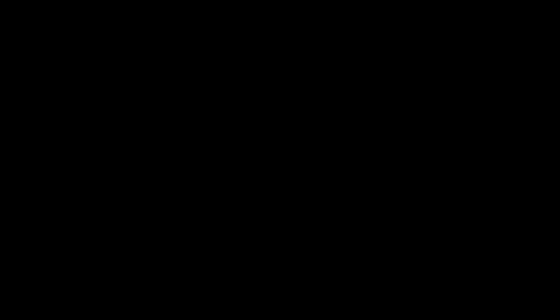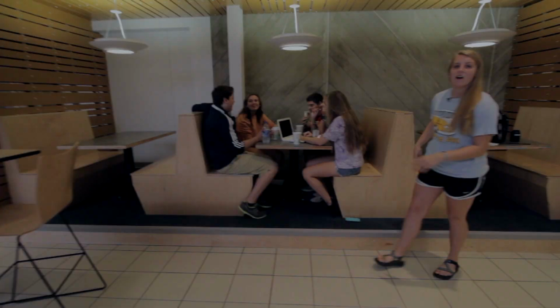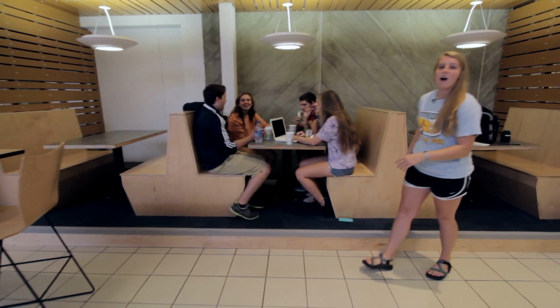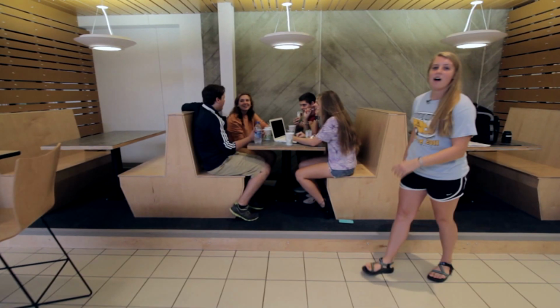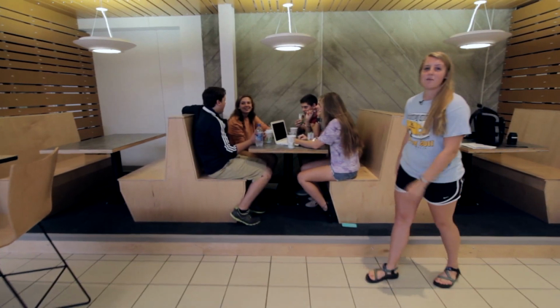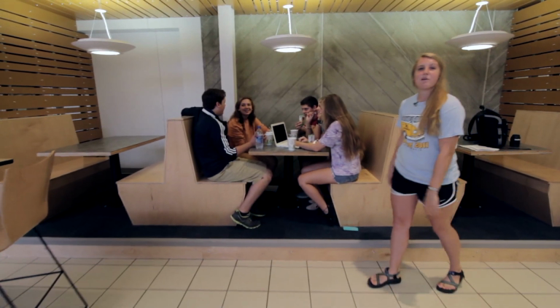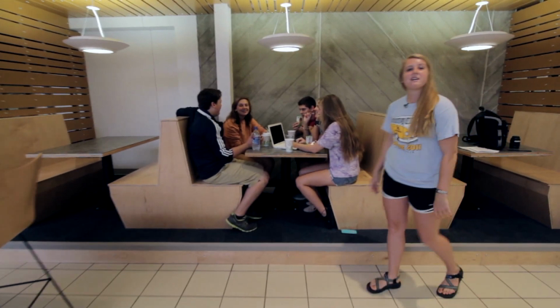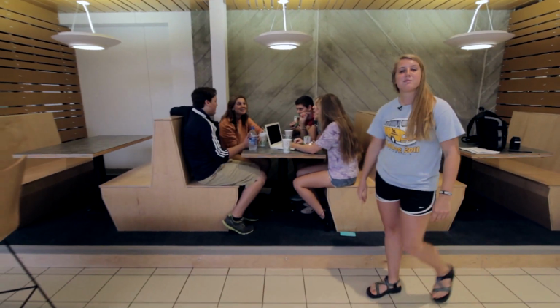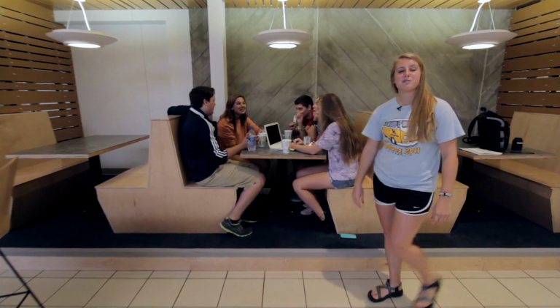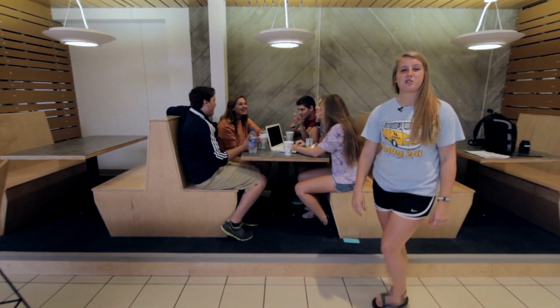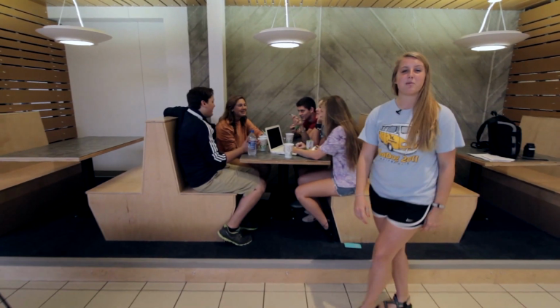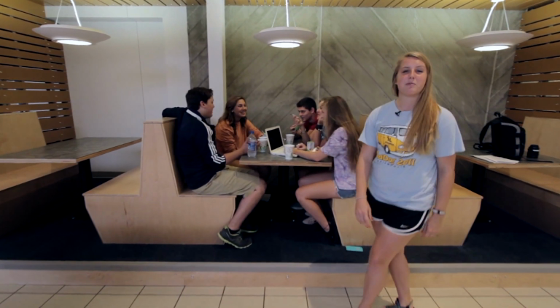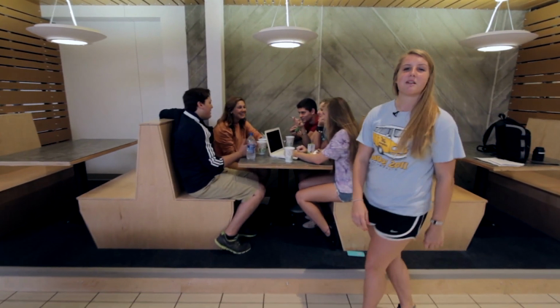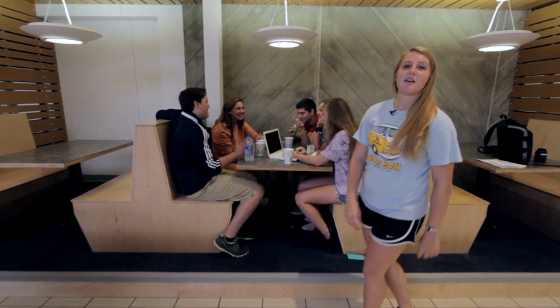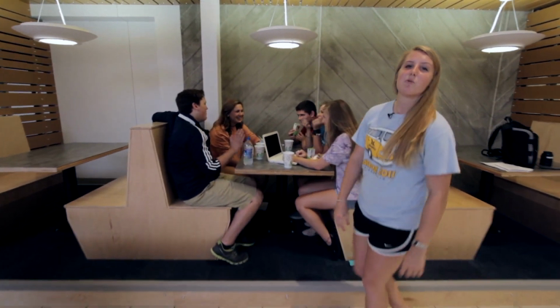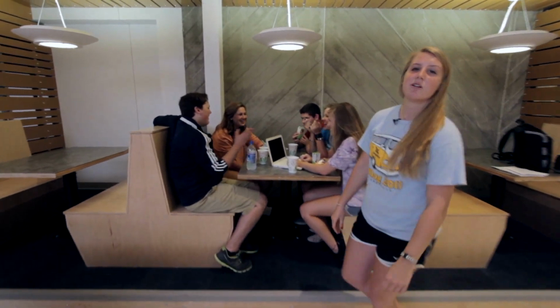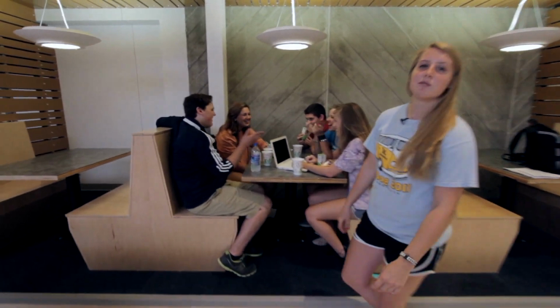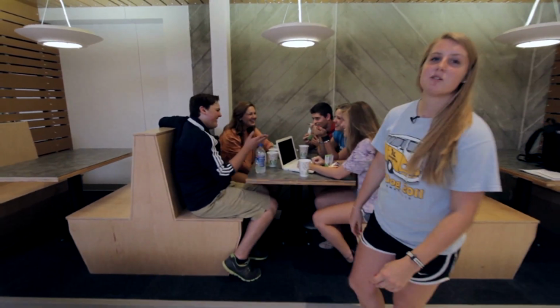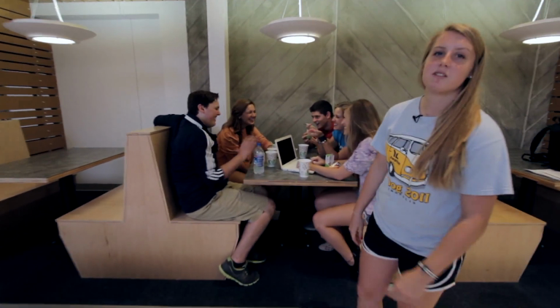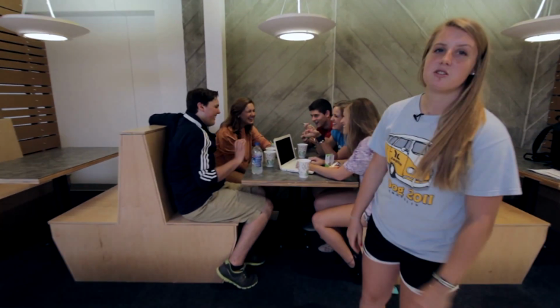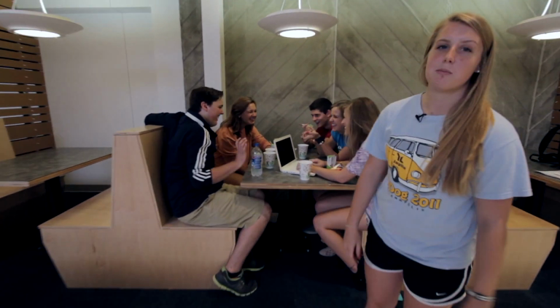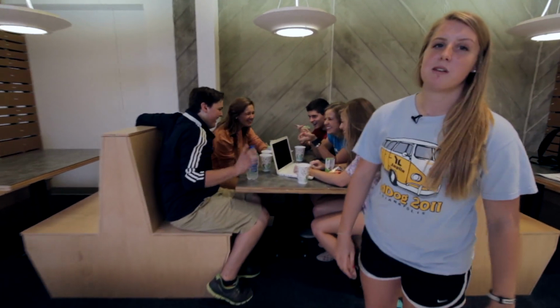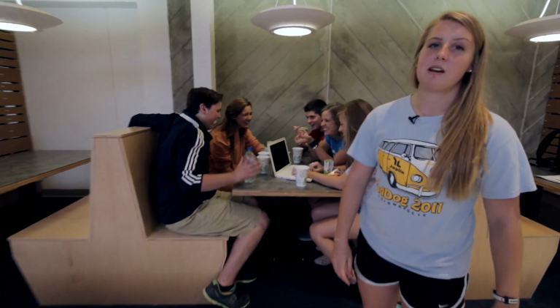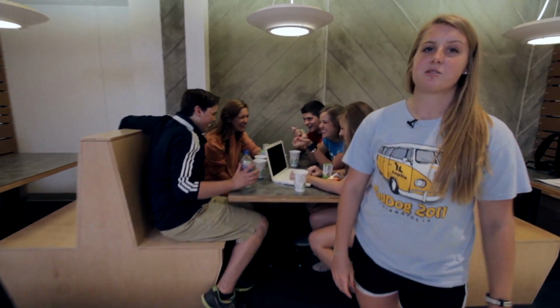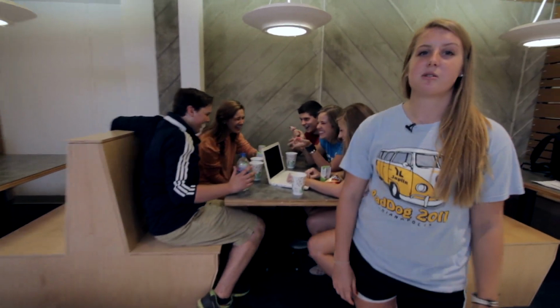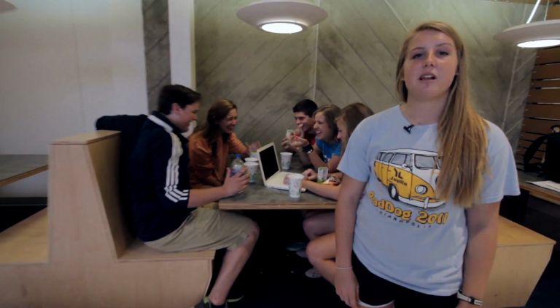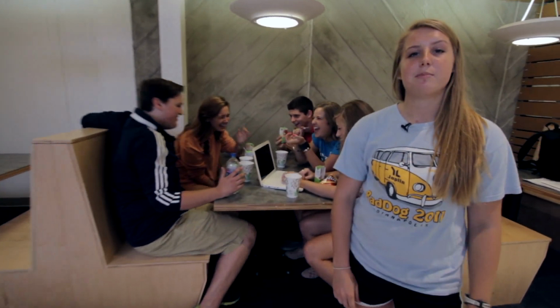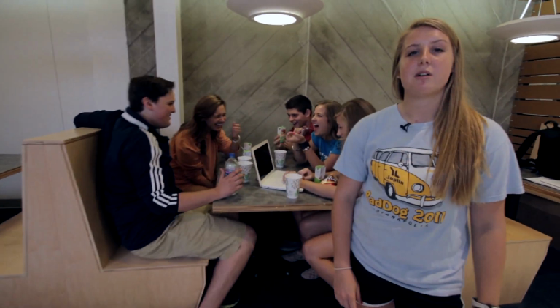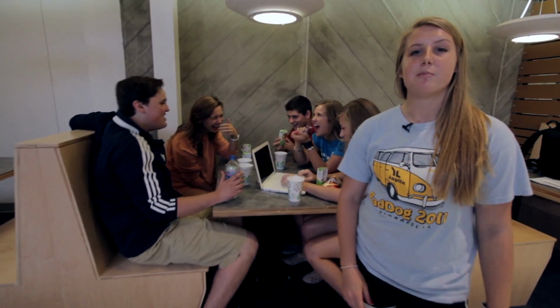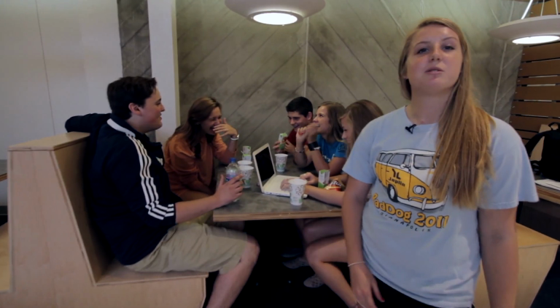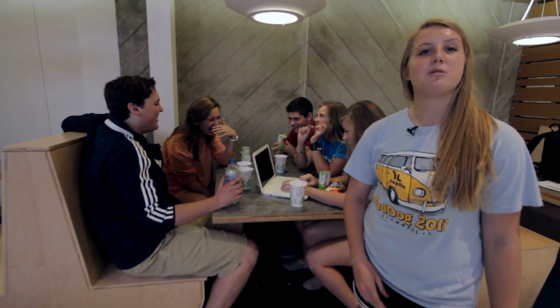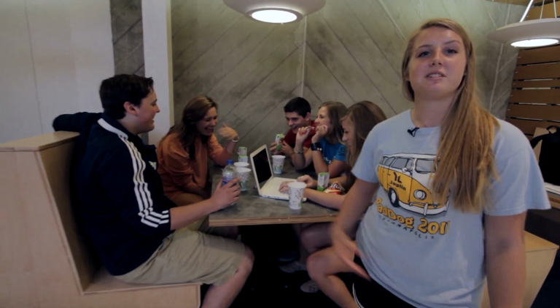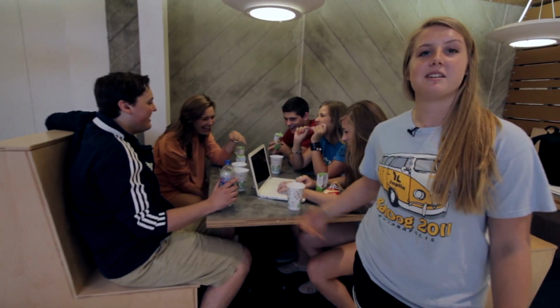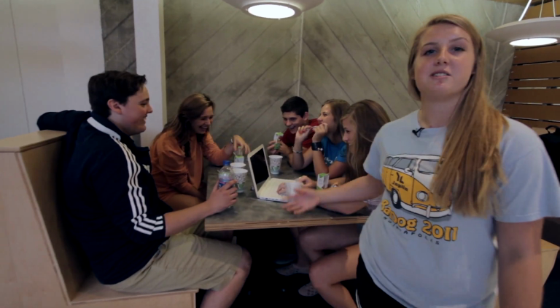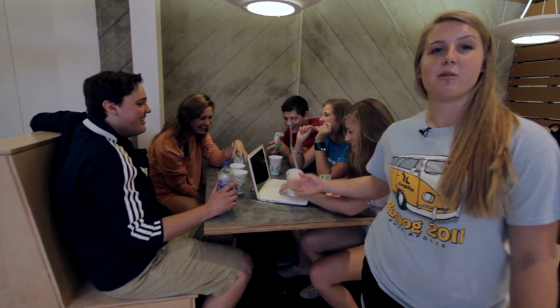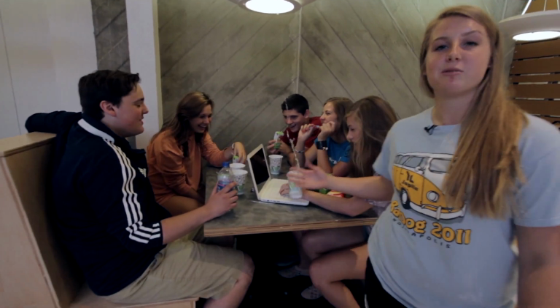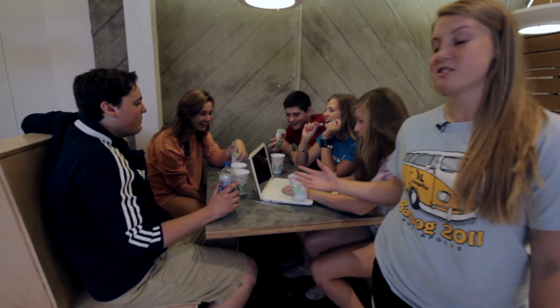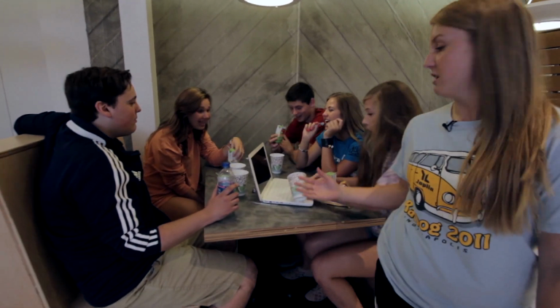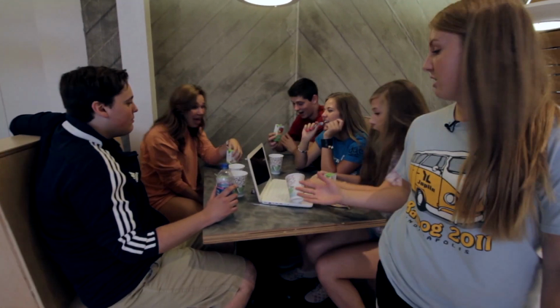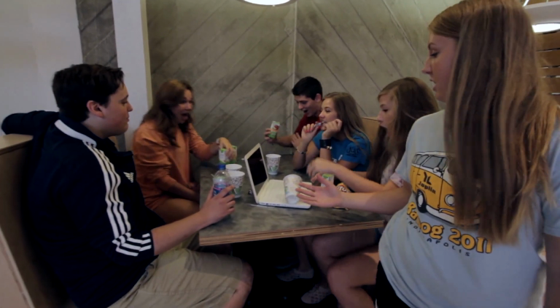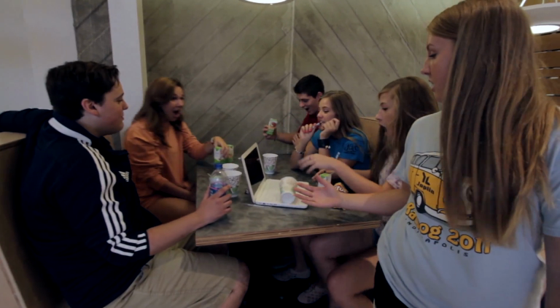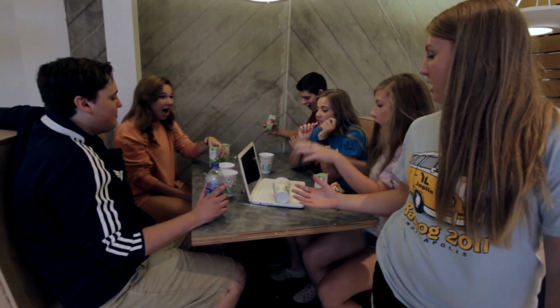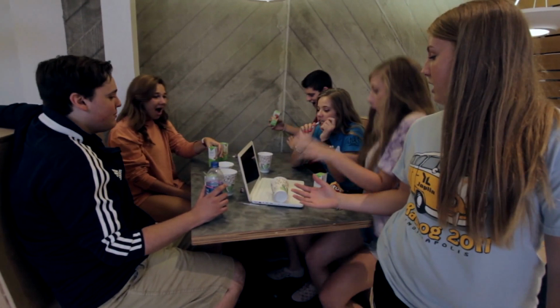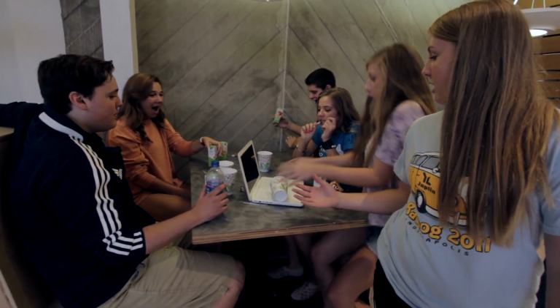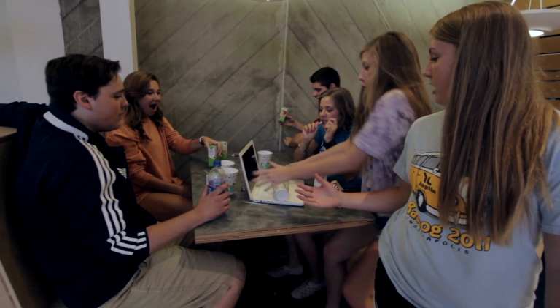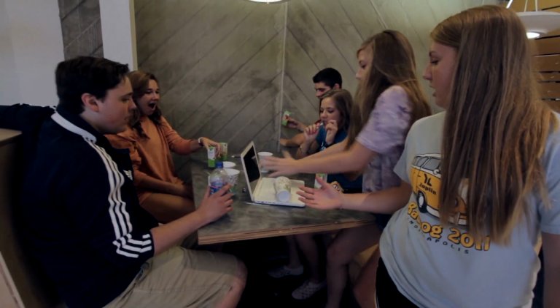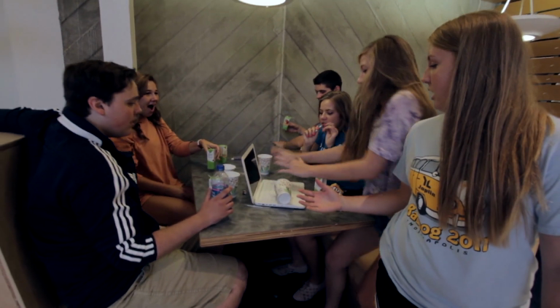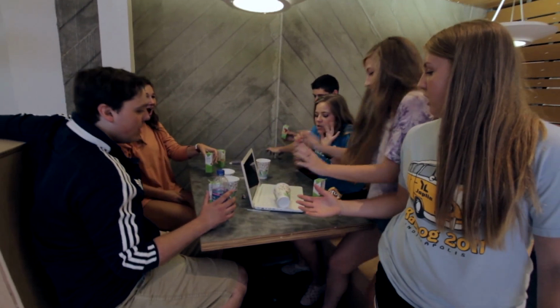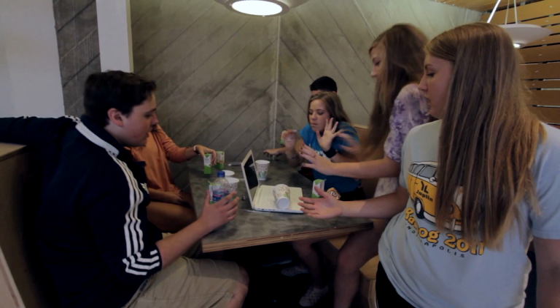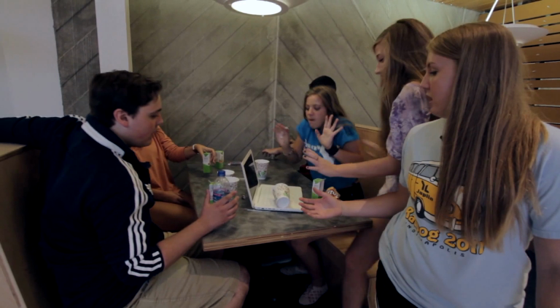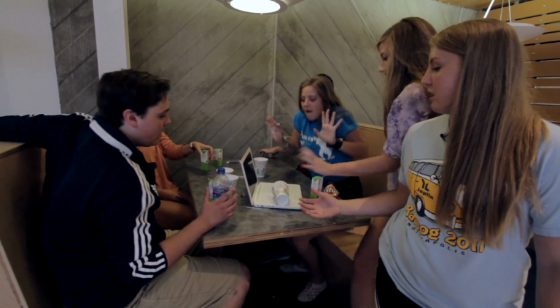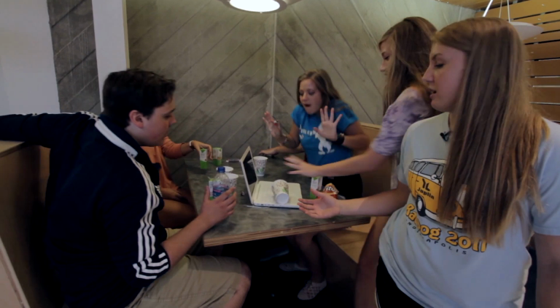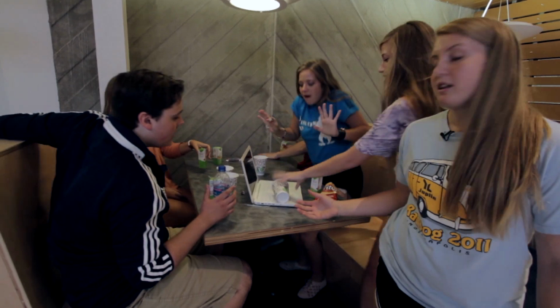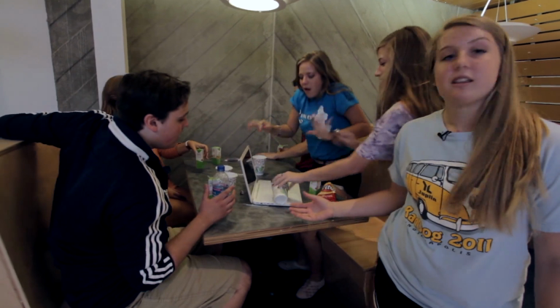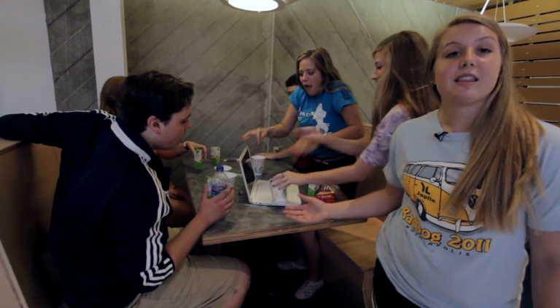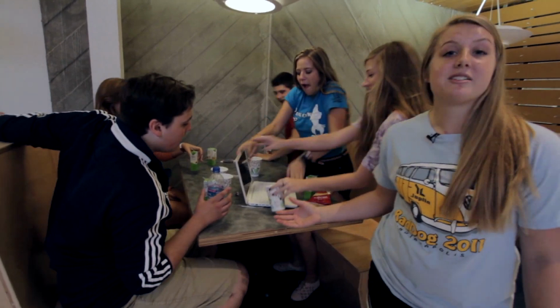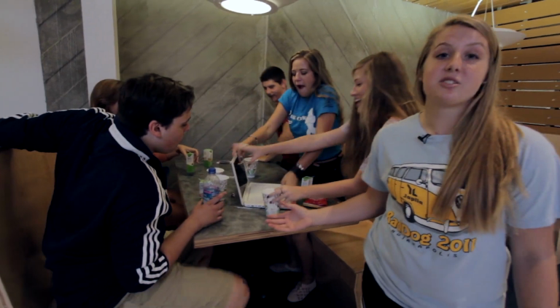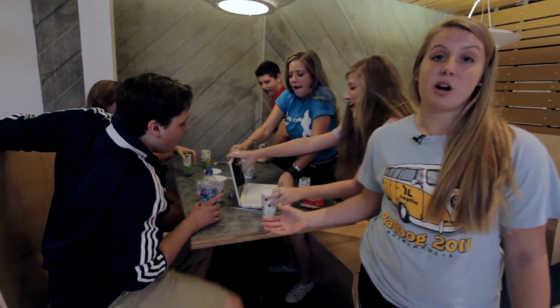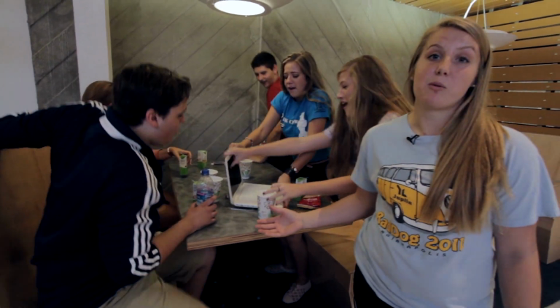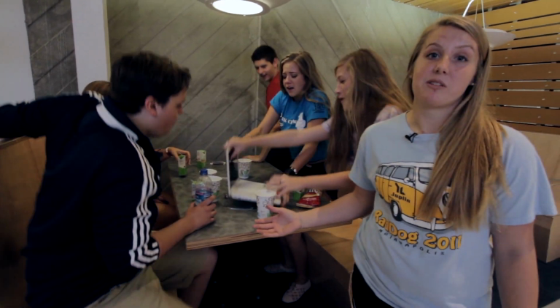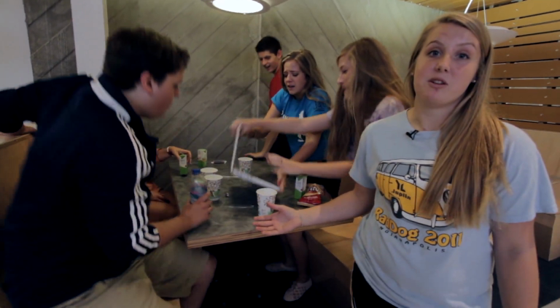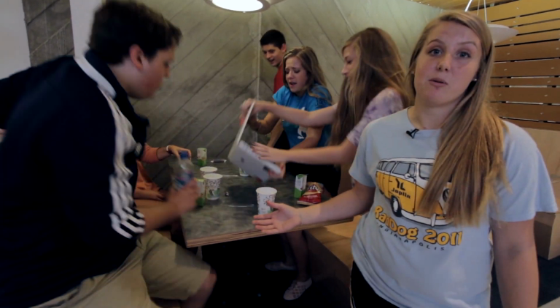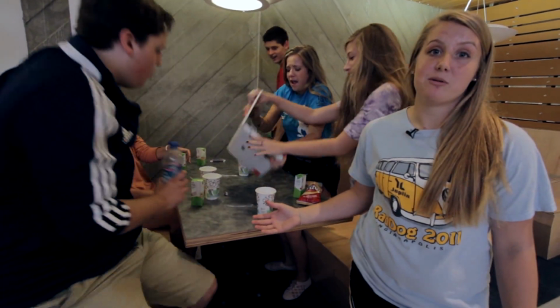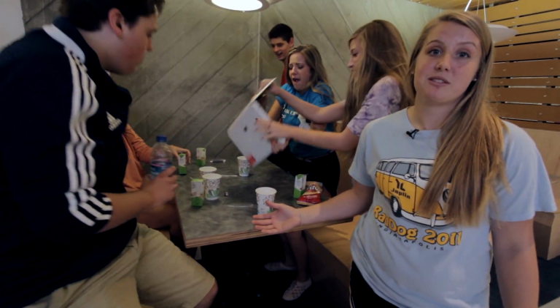Hi, my name is Shelby, and welcome to the Joplin High School Laptop Do's and Don'ts. Let's start with don'ts.